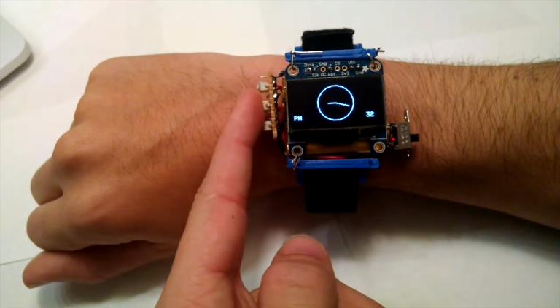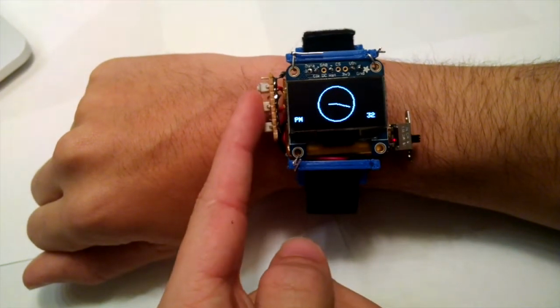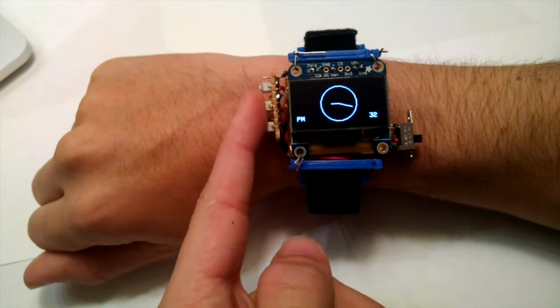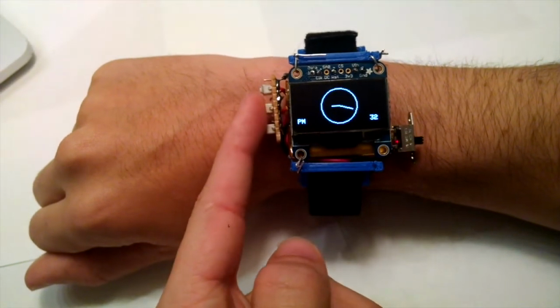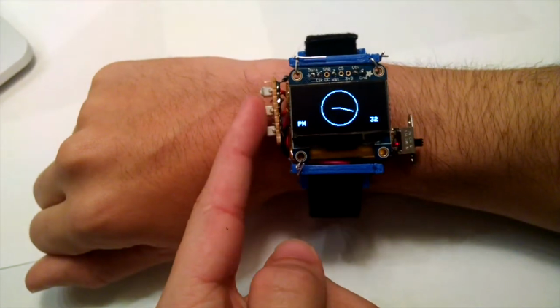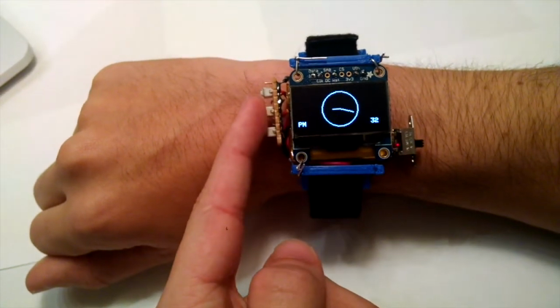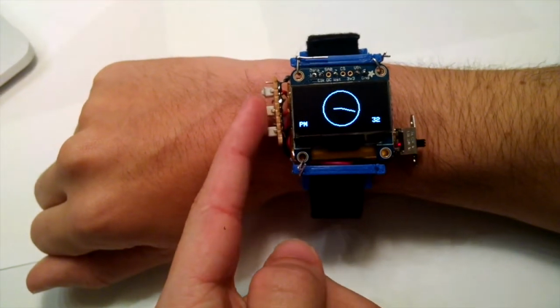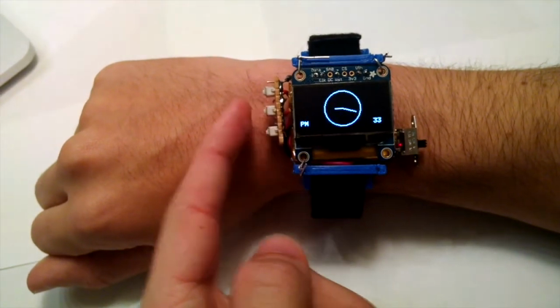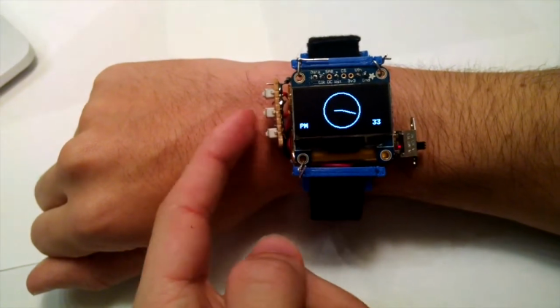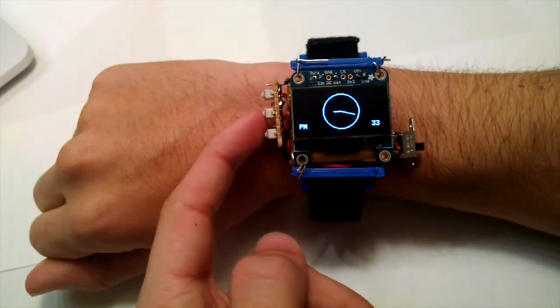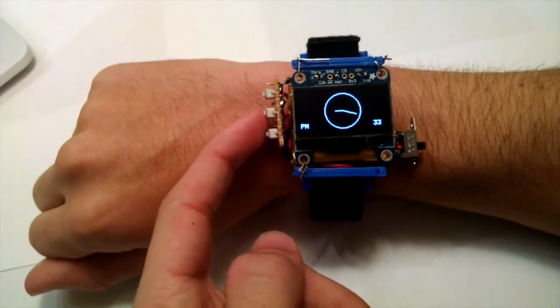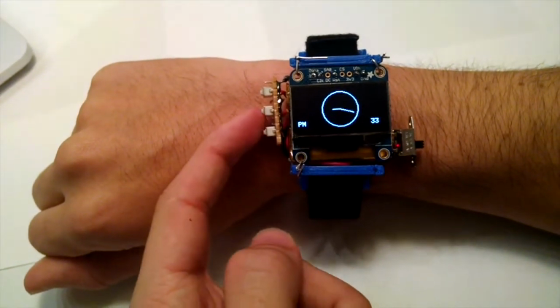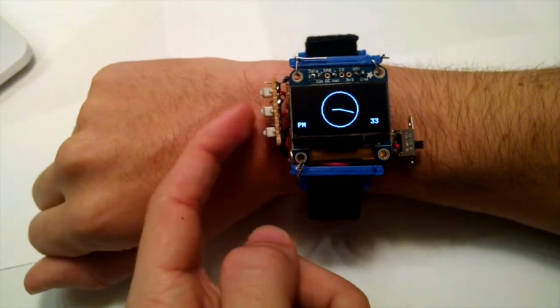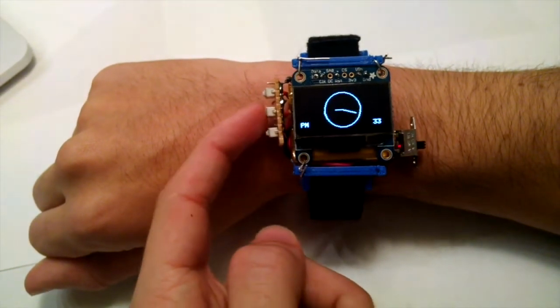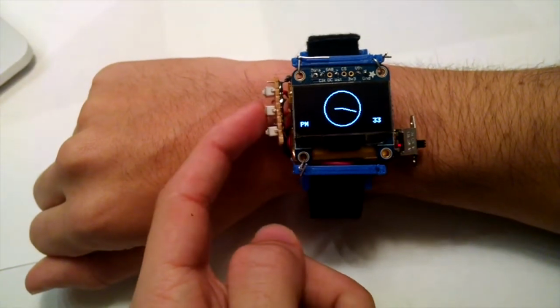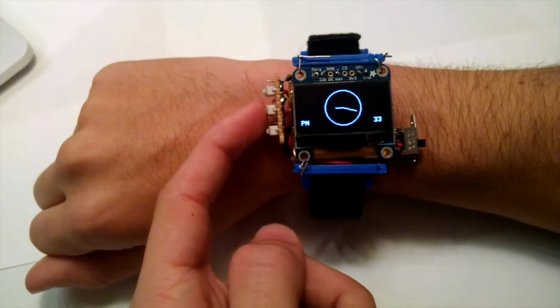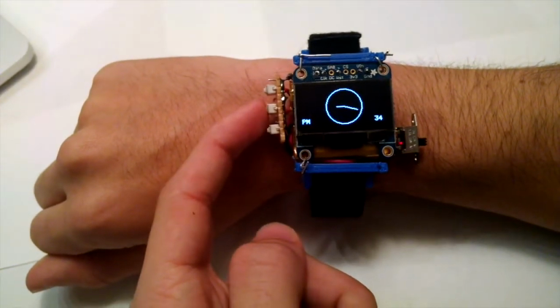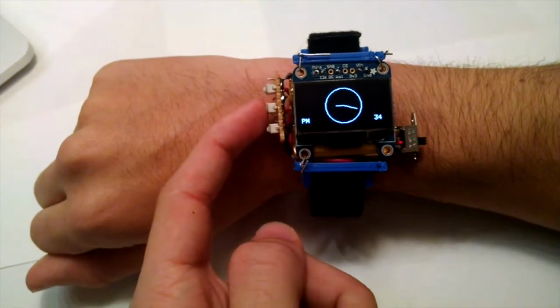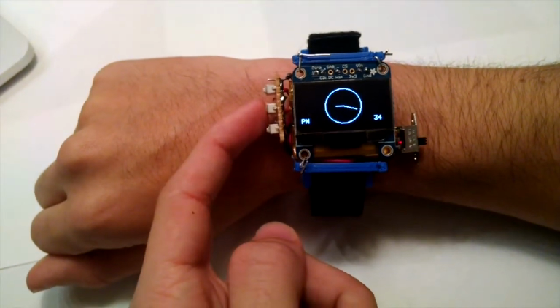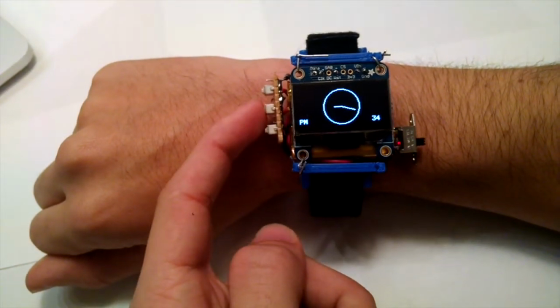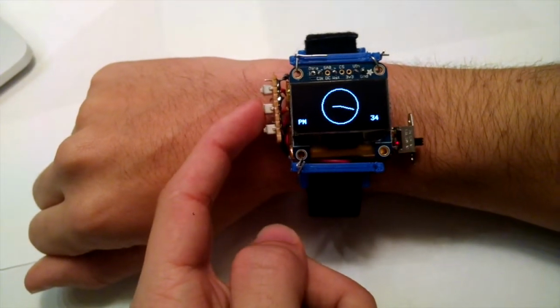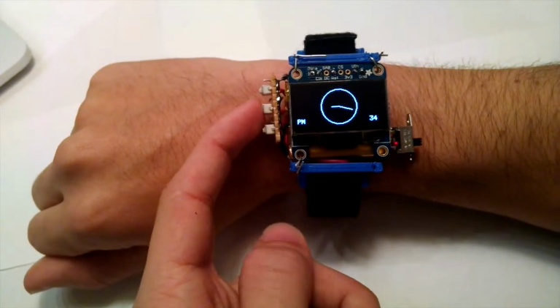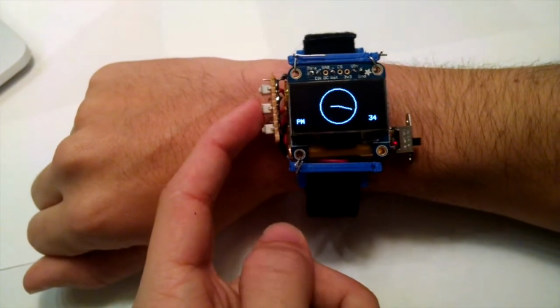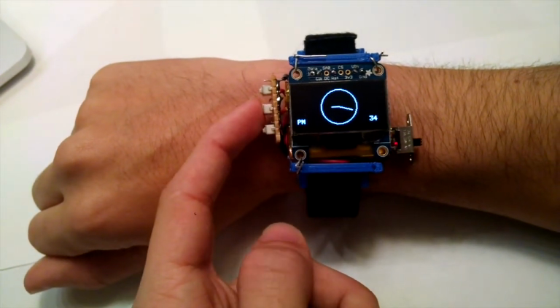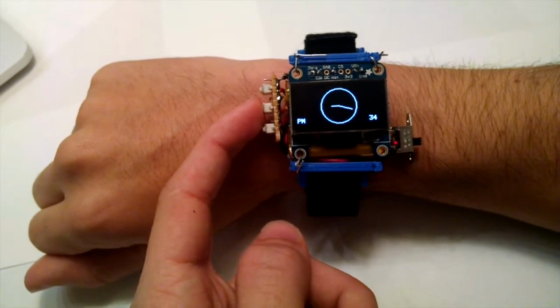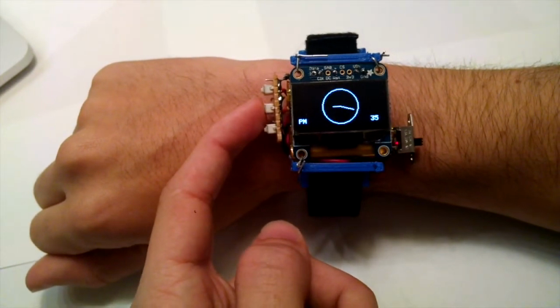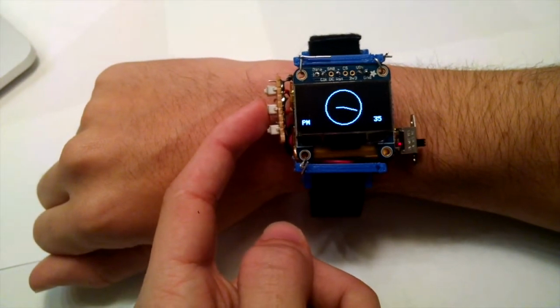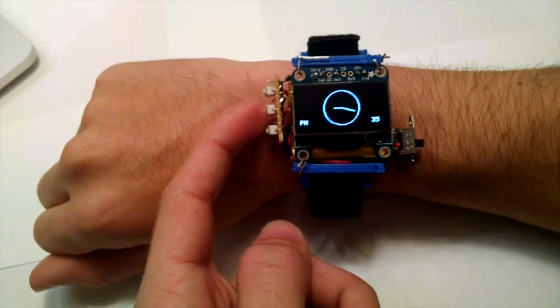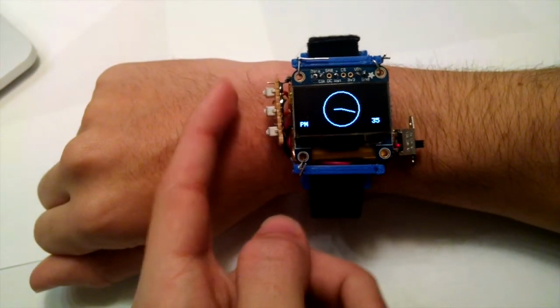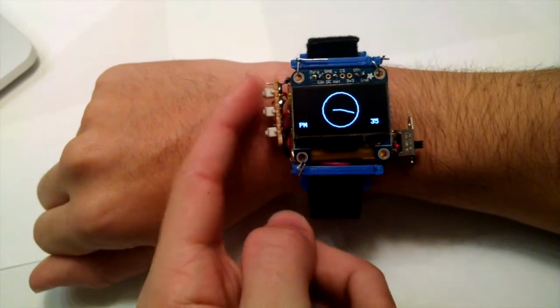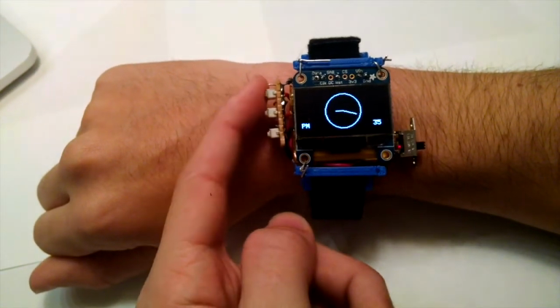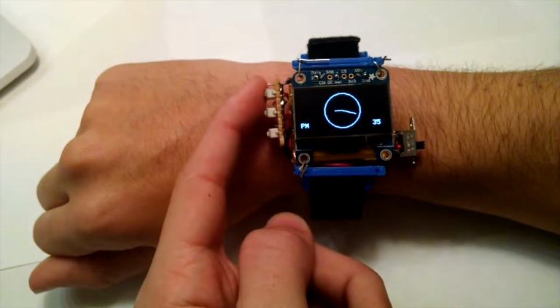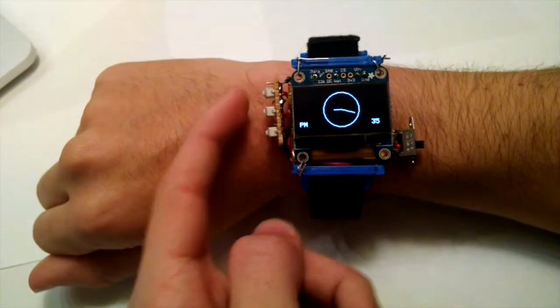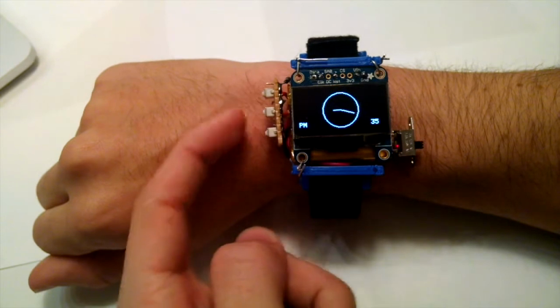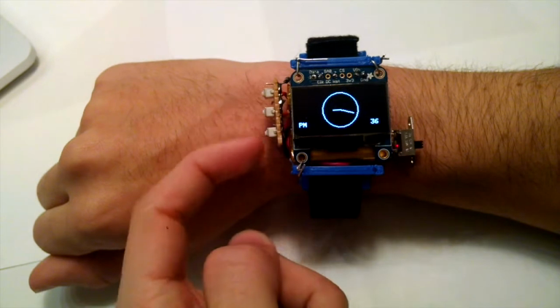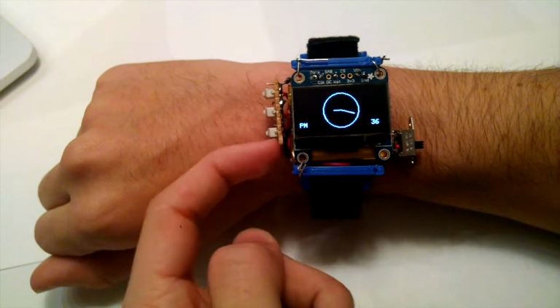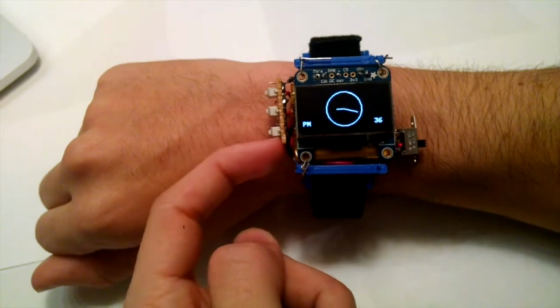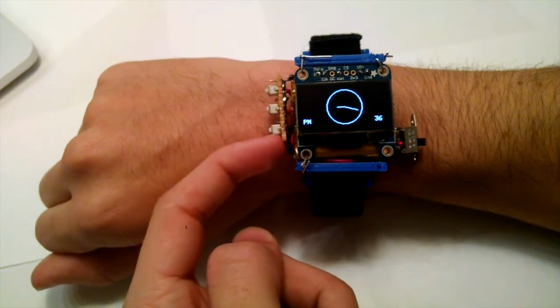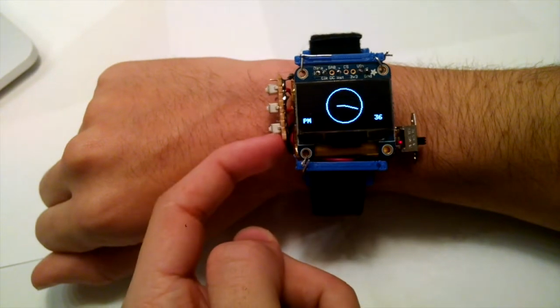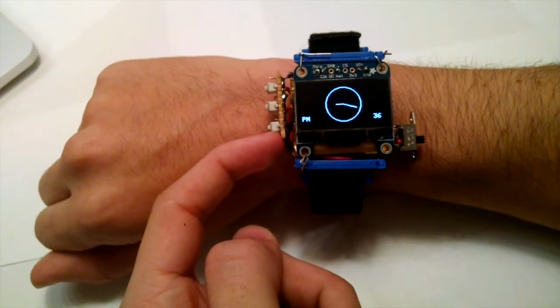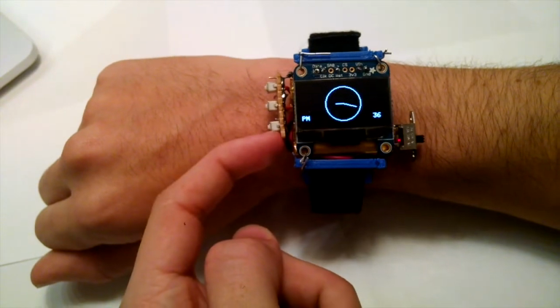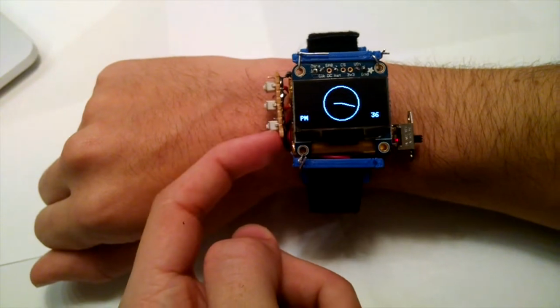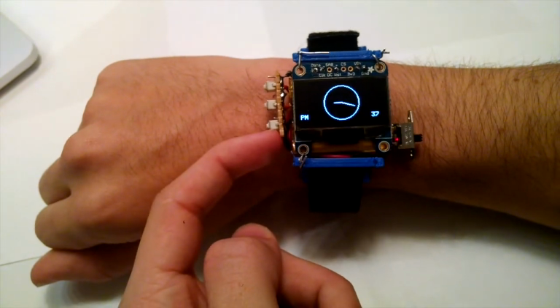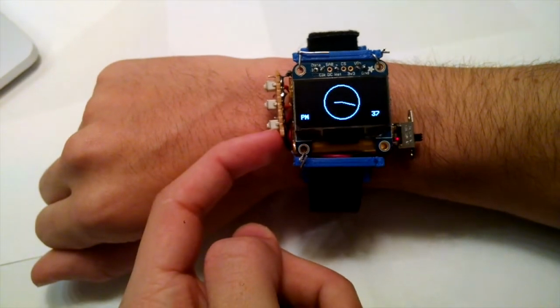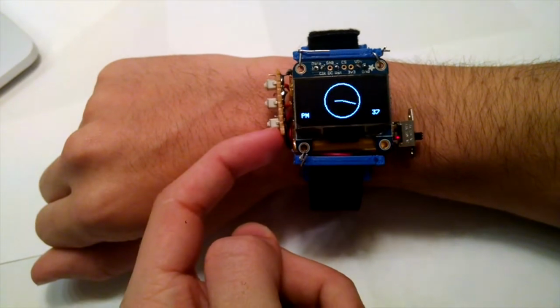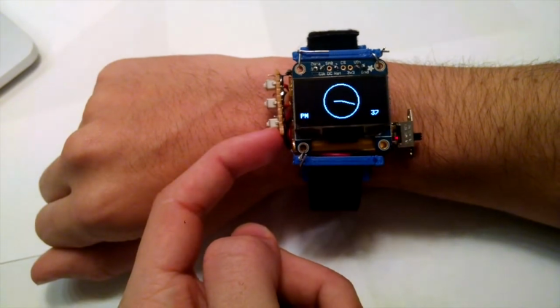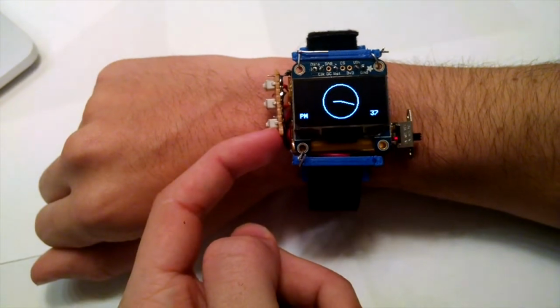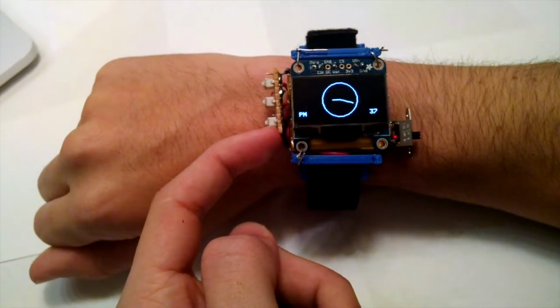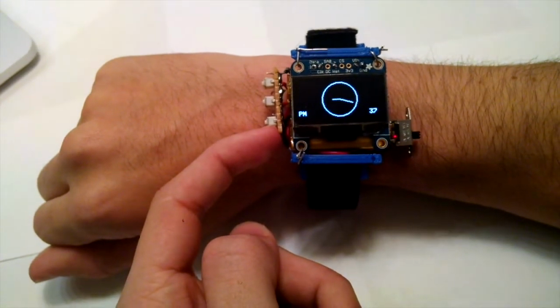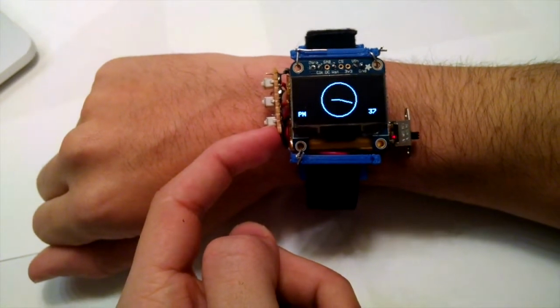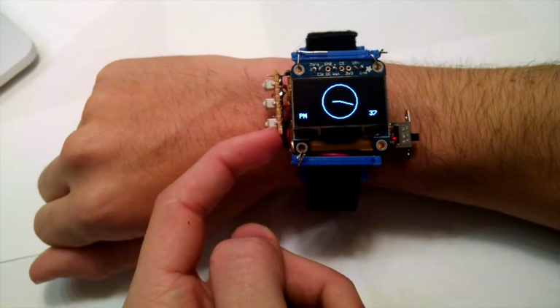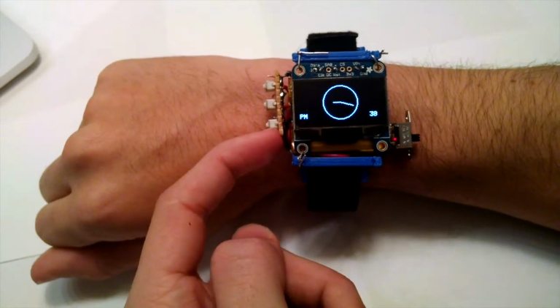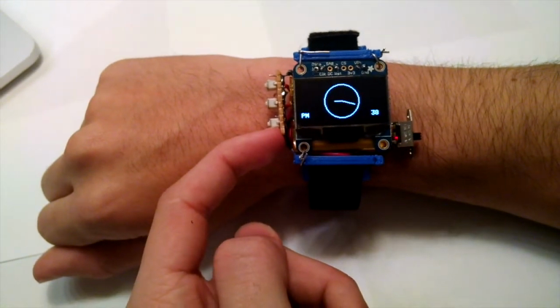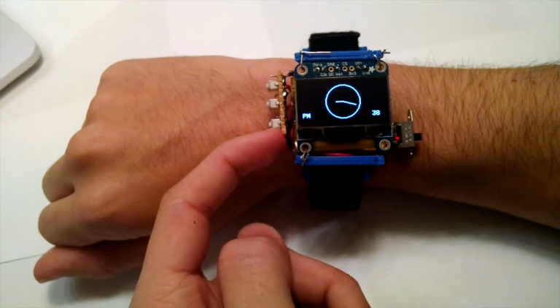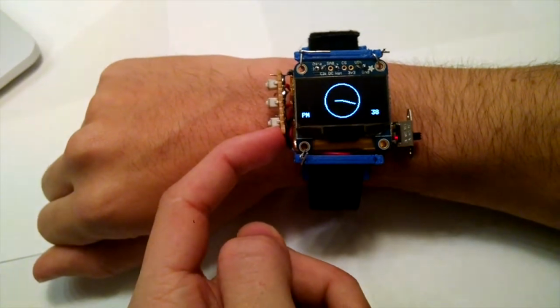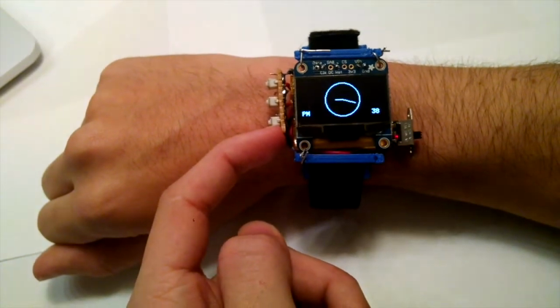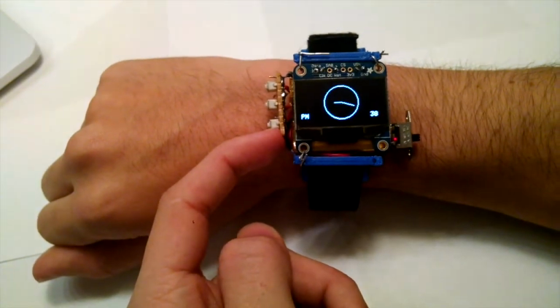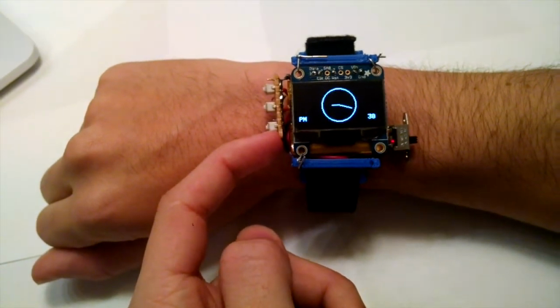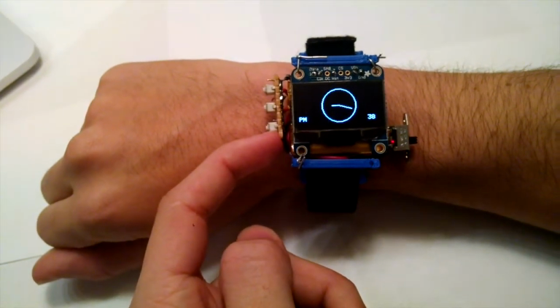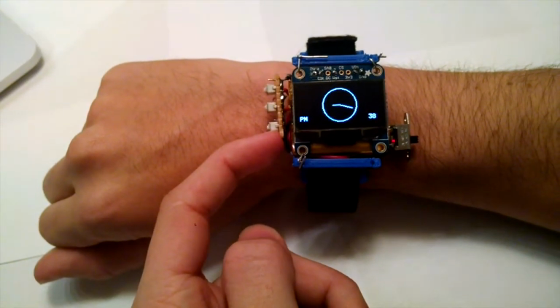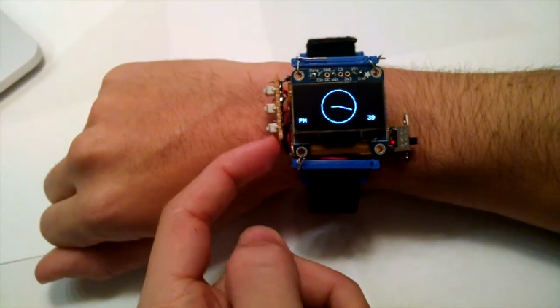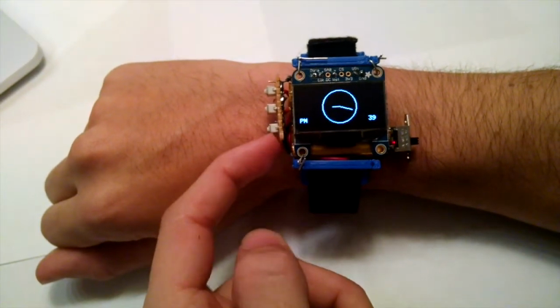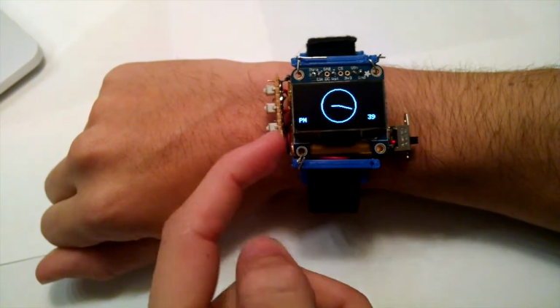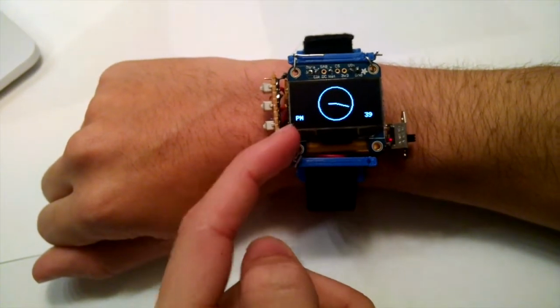The Trinket Watch has three navigational buttons. The center button switches between watch modes, while the top and bottom buttons provide mode-specific functionality.